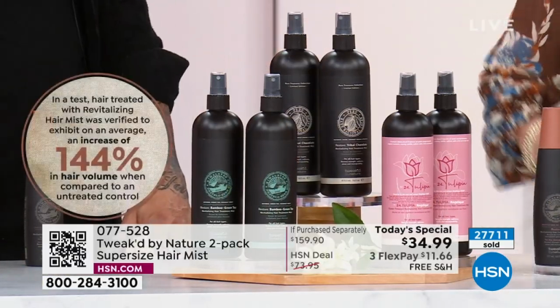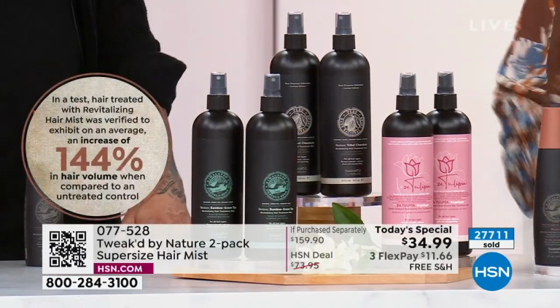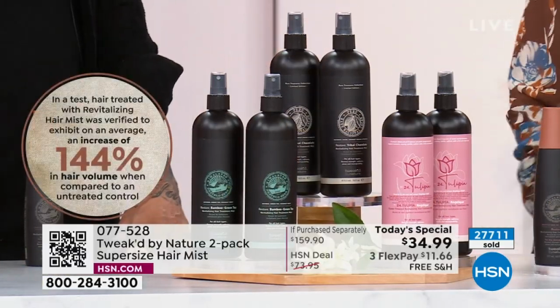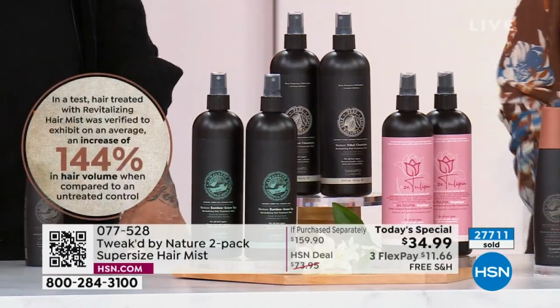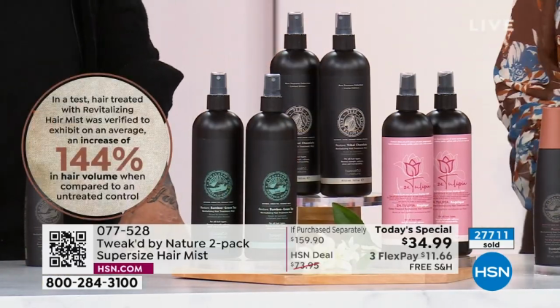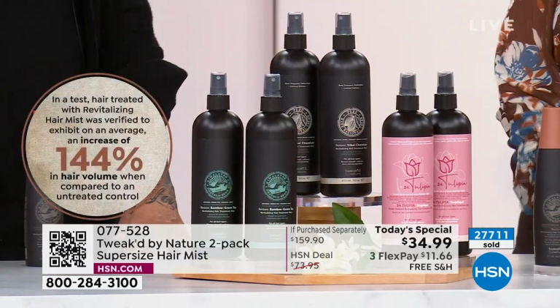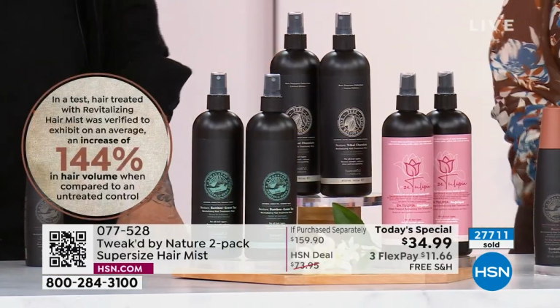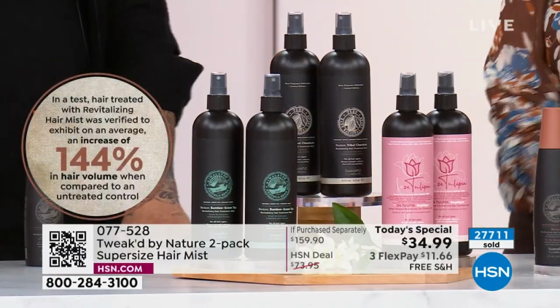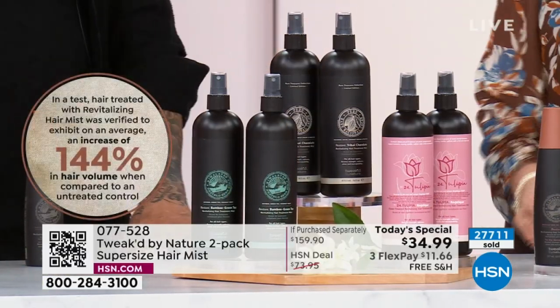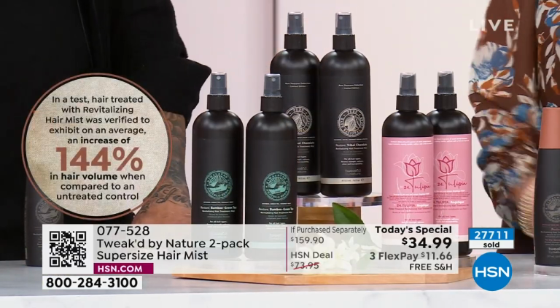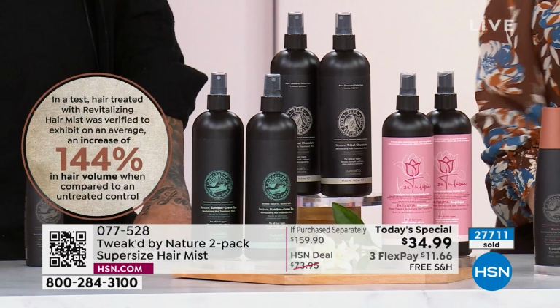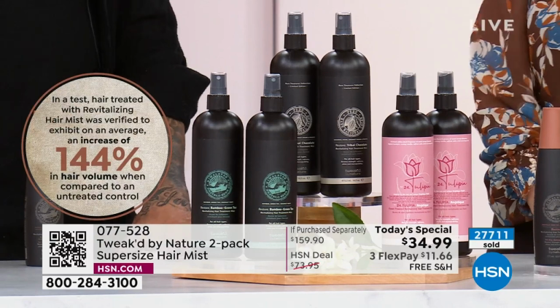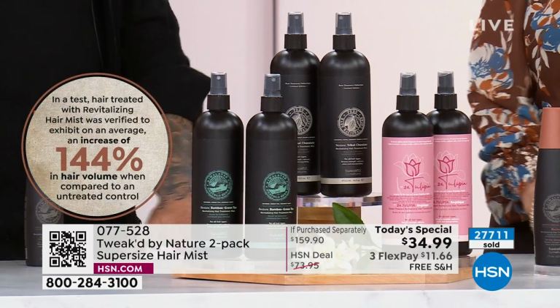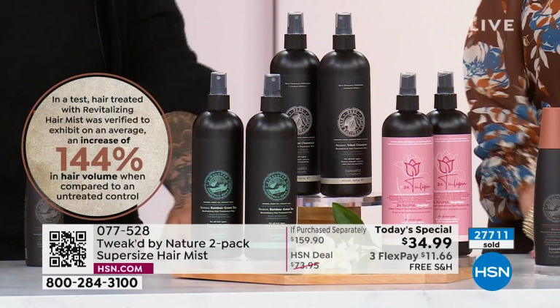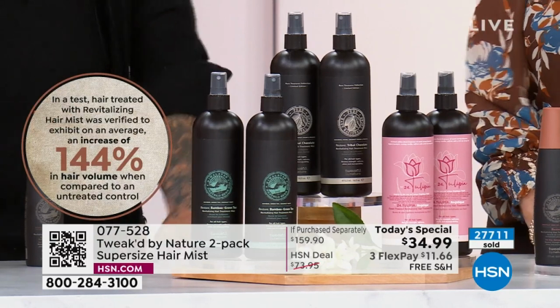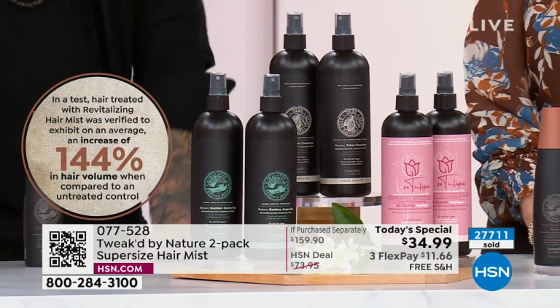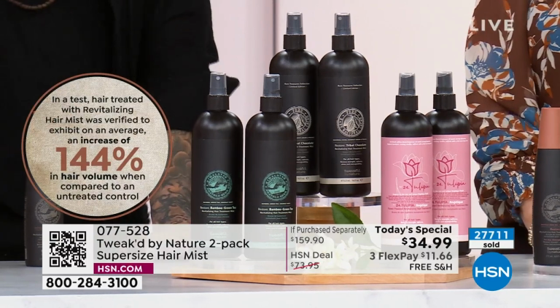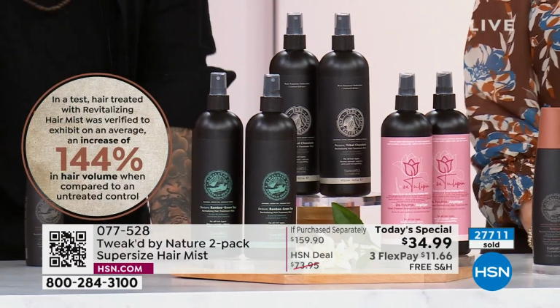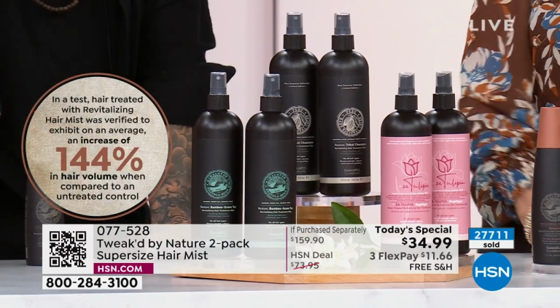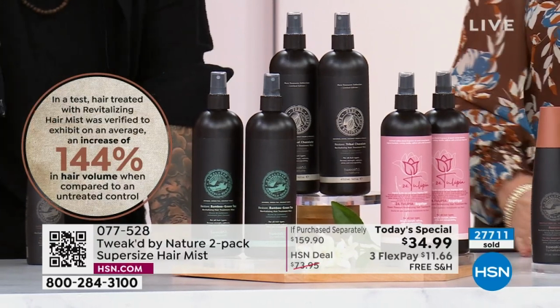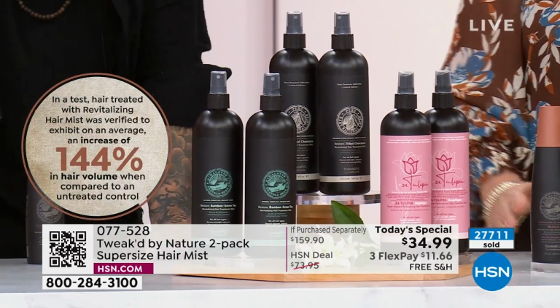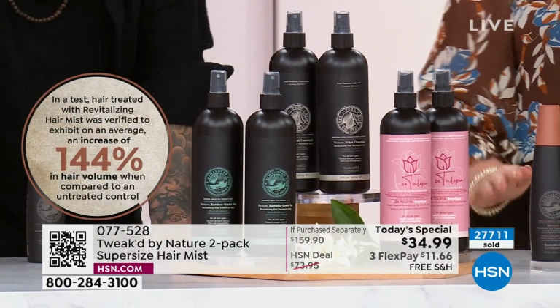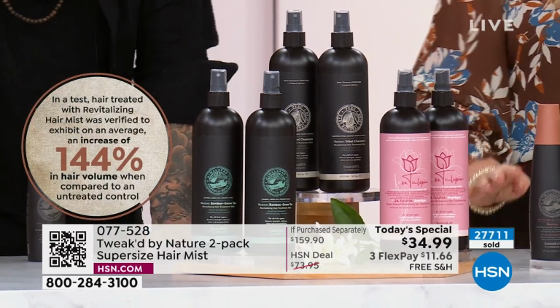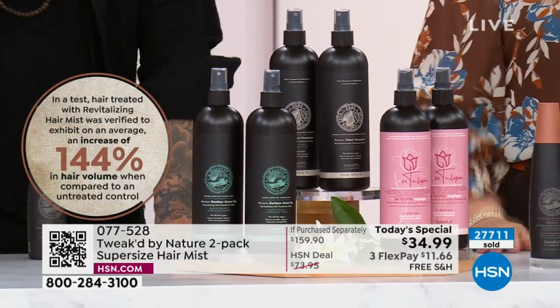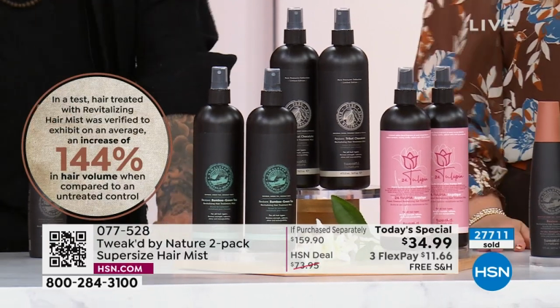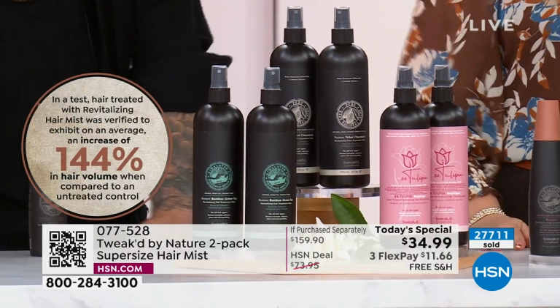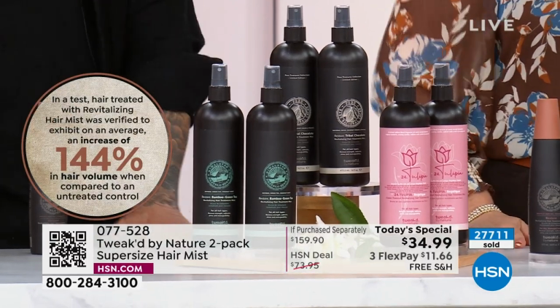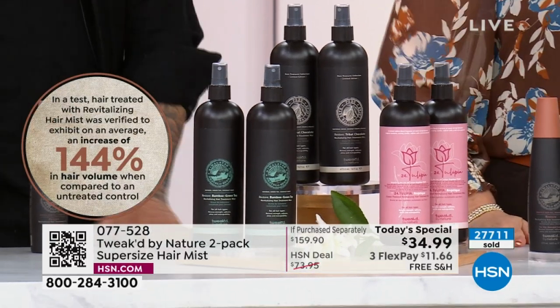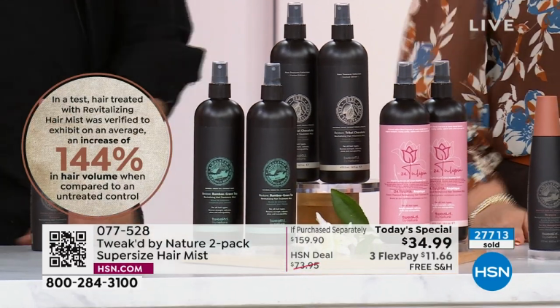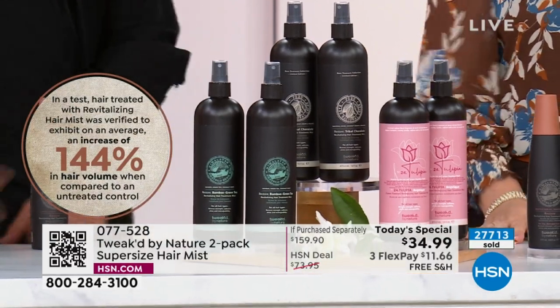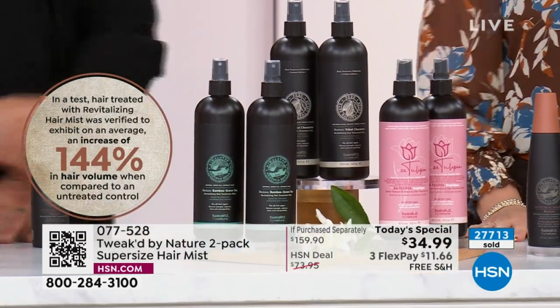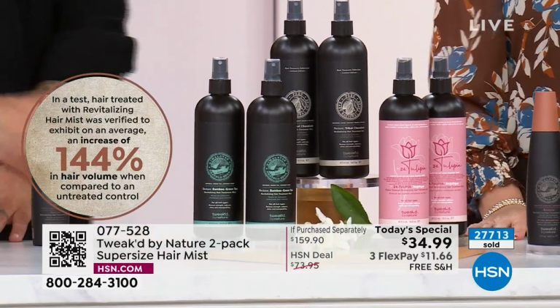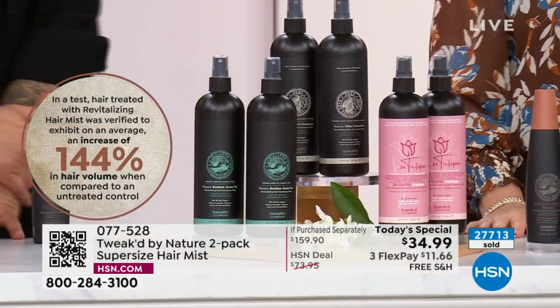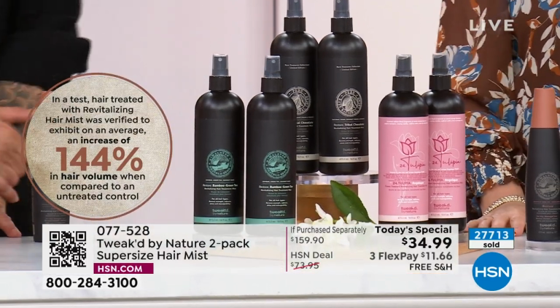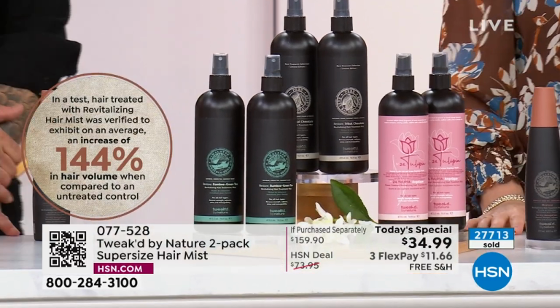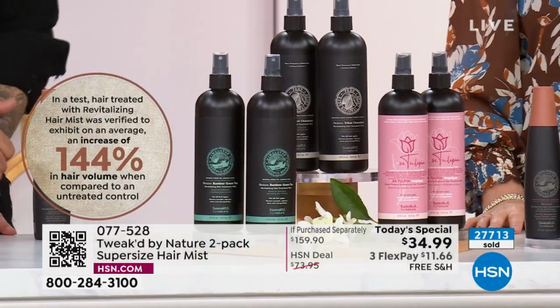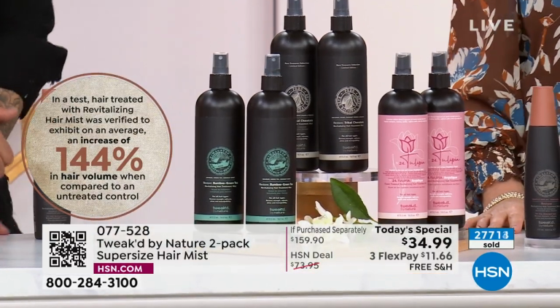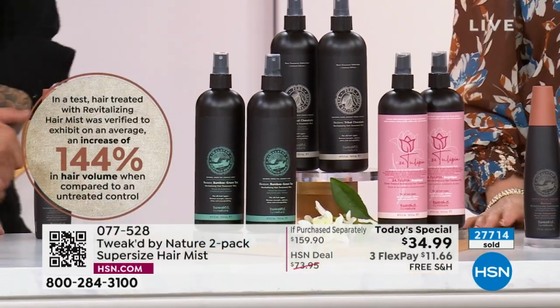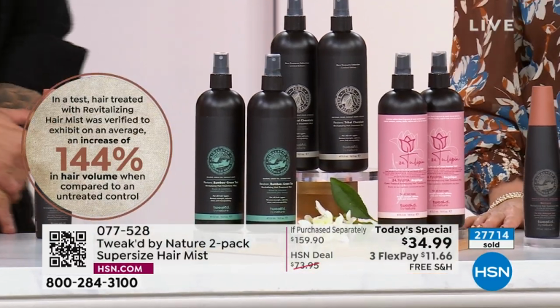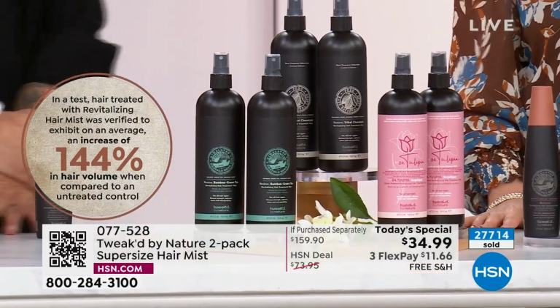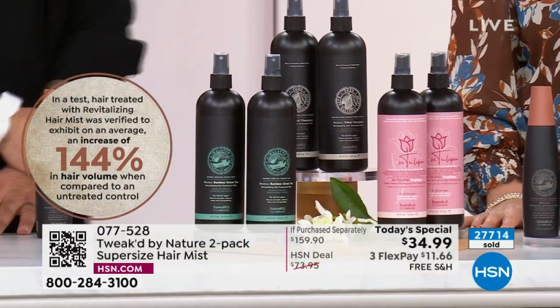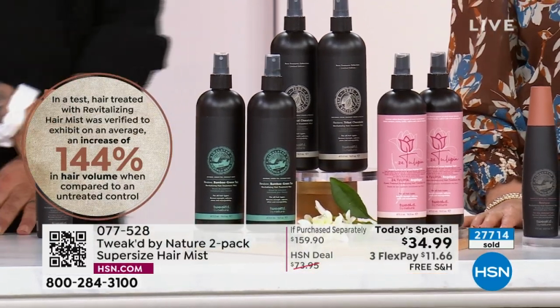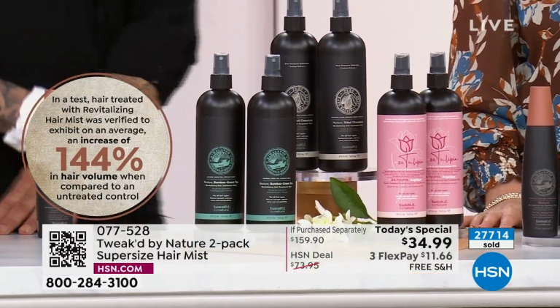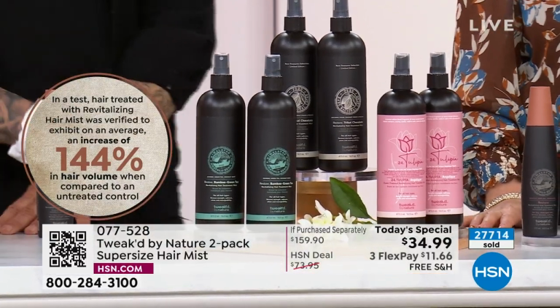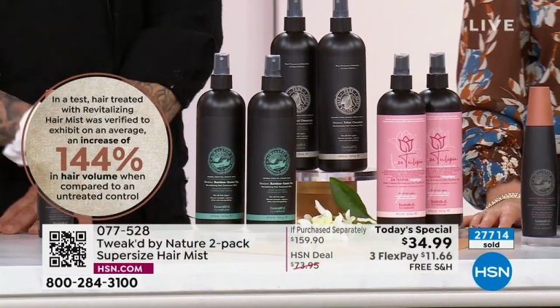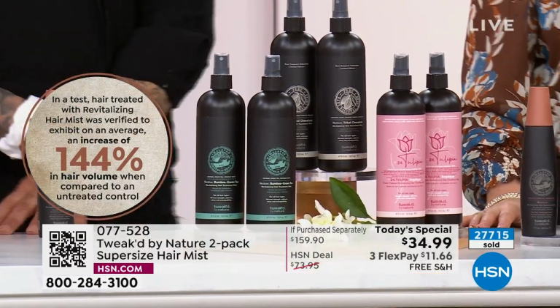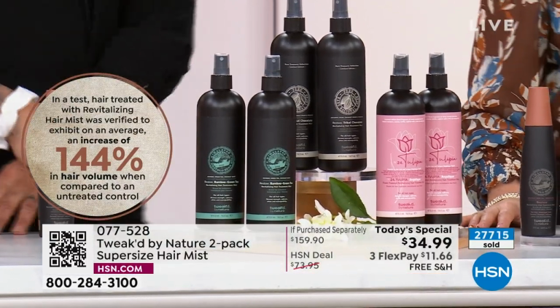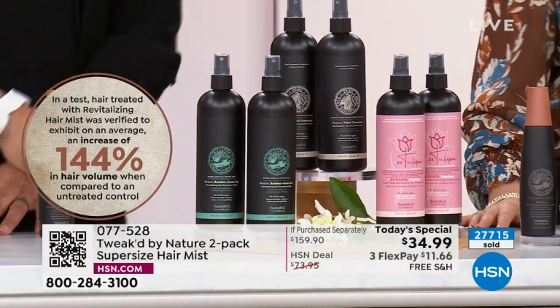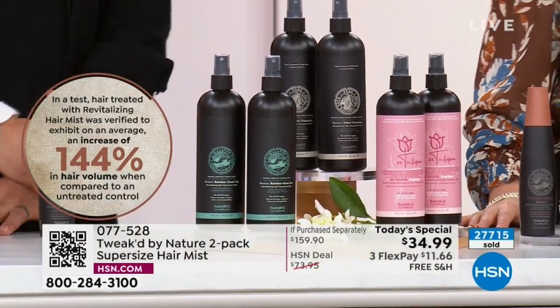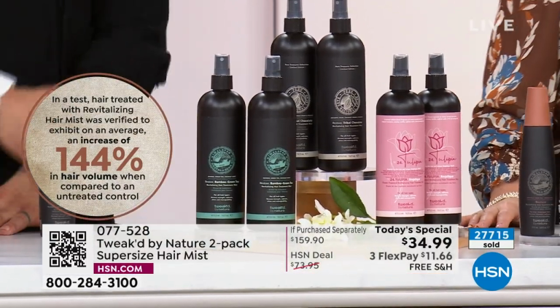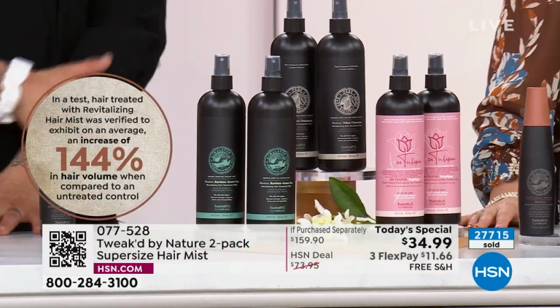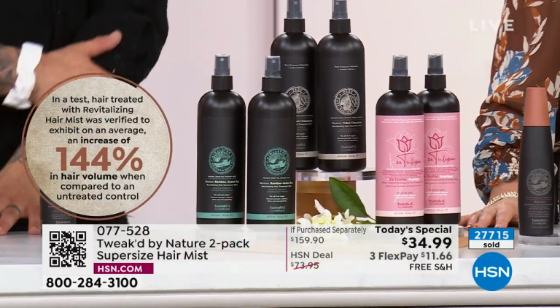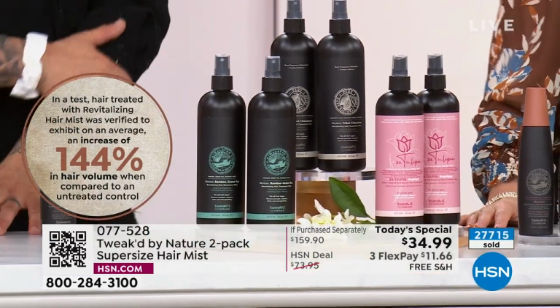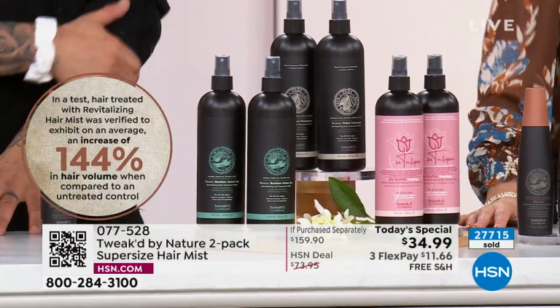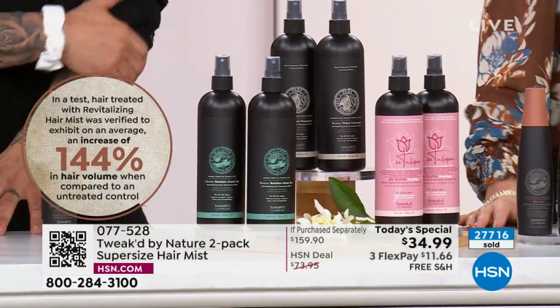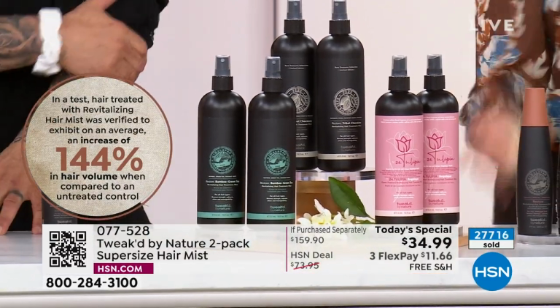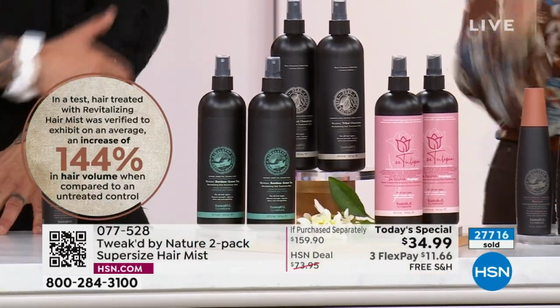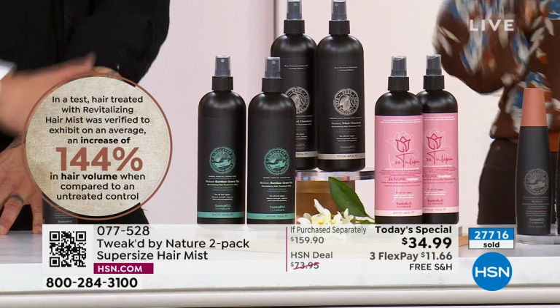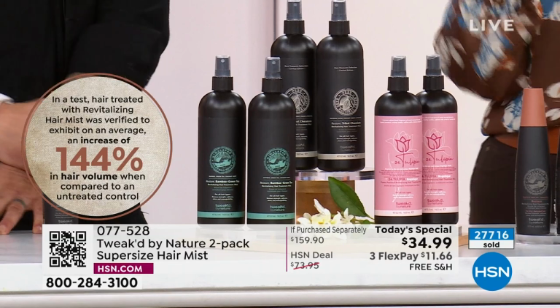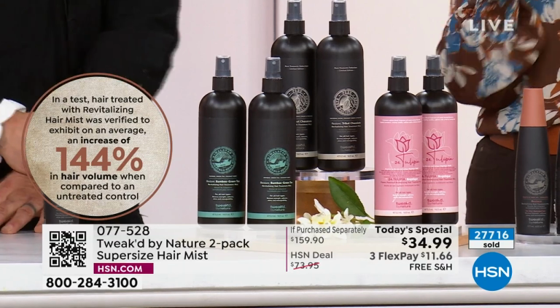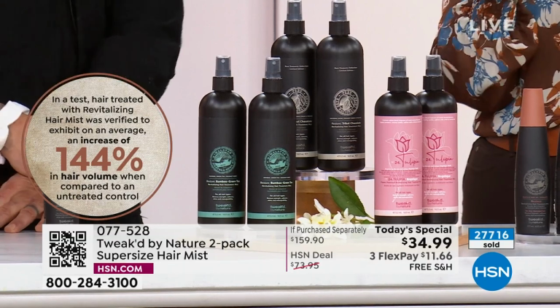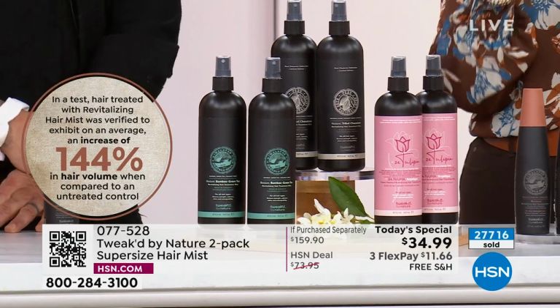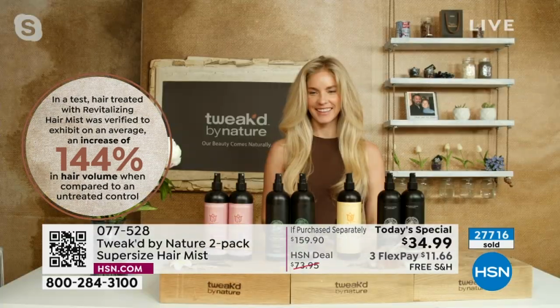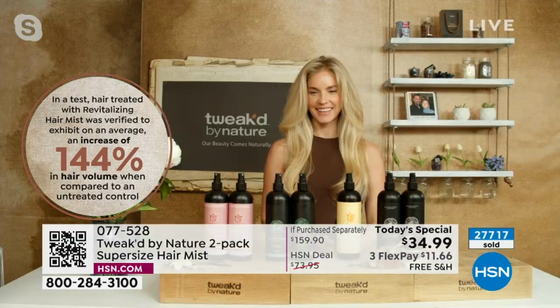Speaking of Barbies — Amanda is coming into our show. We have an actual Barbie, and there she is. Every time I see her hair — her job is hair in the movie.